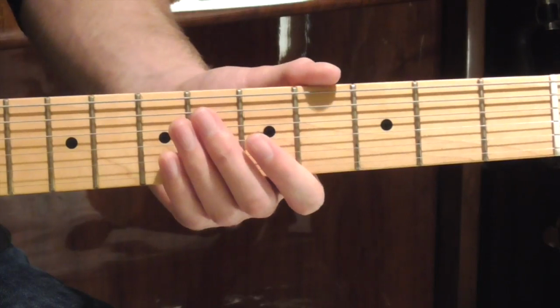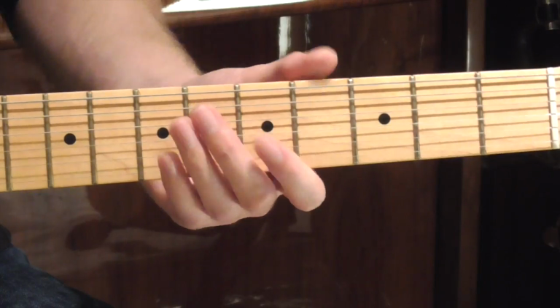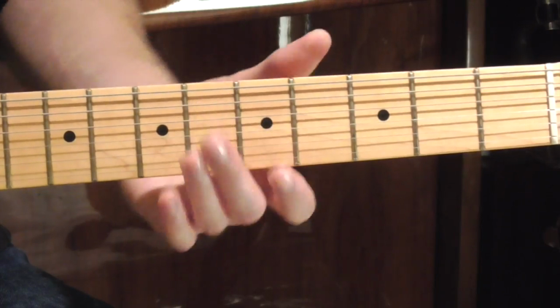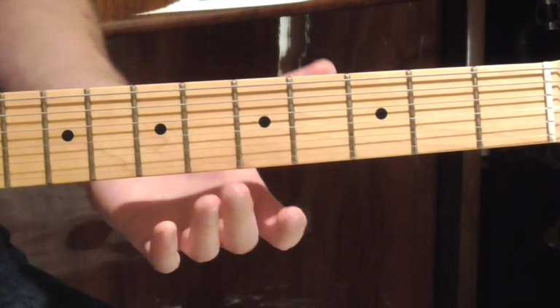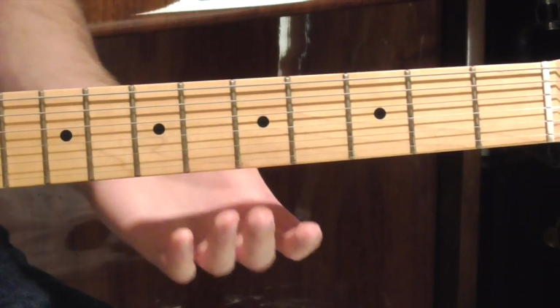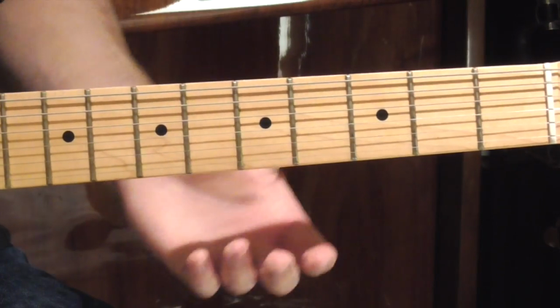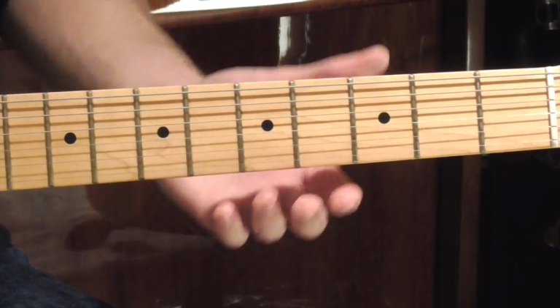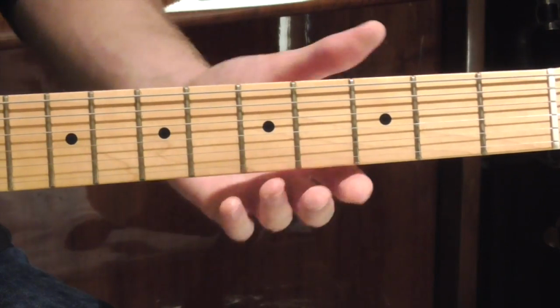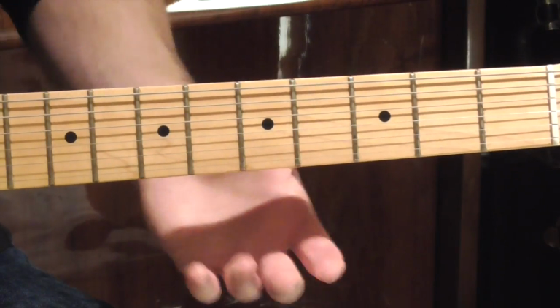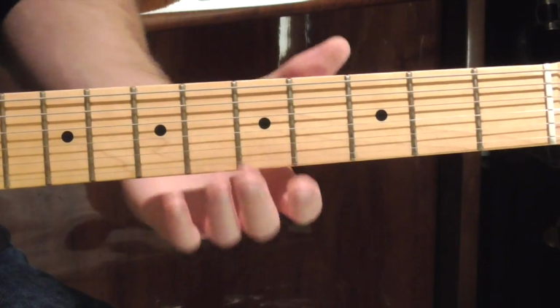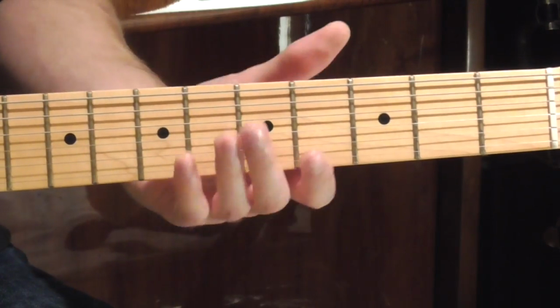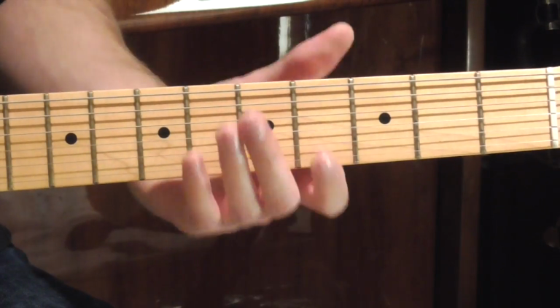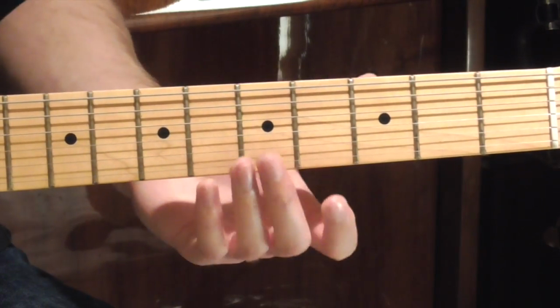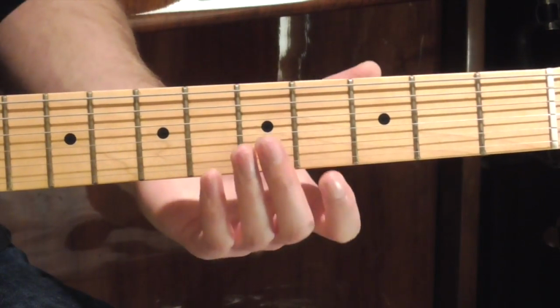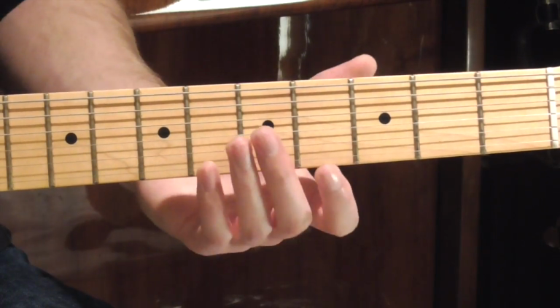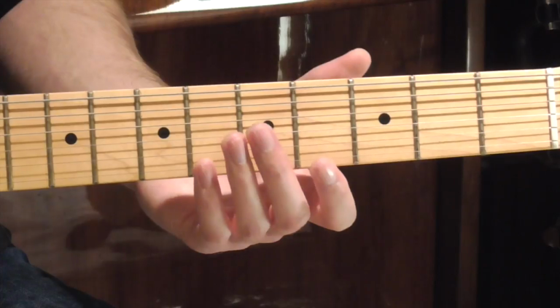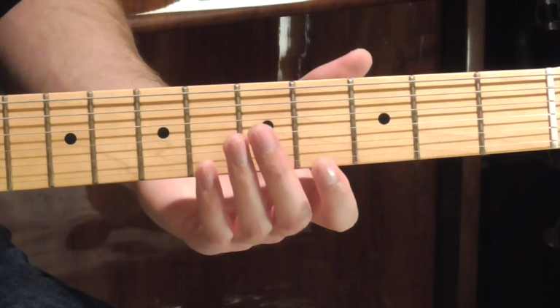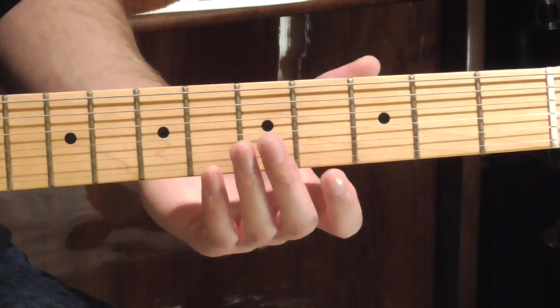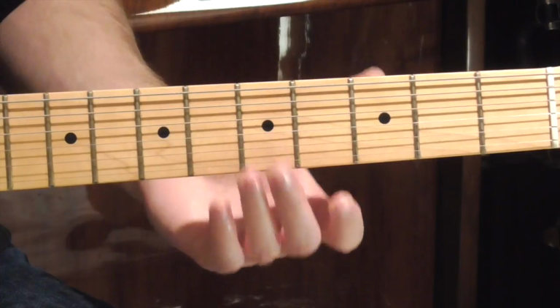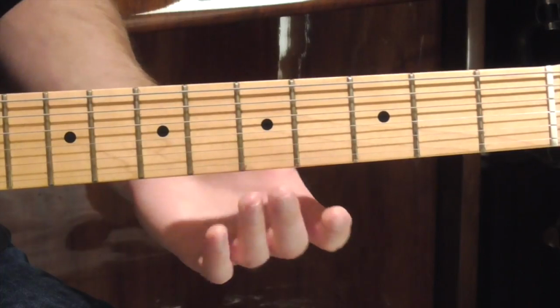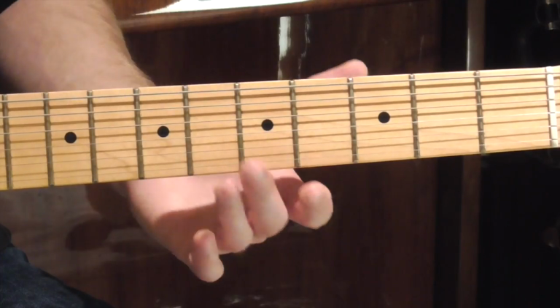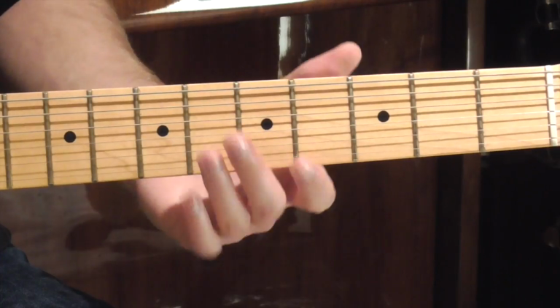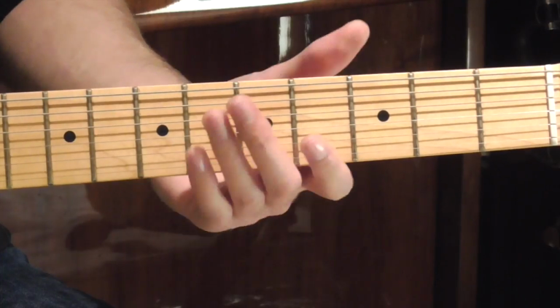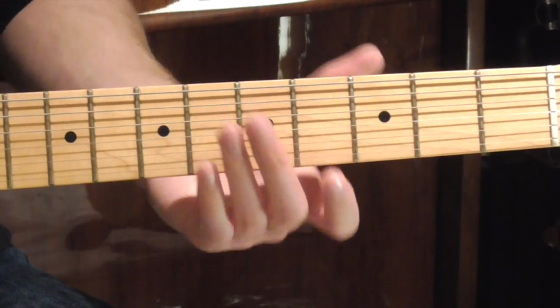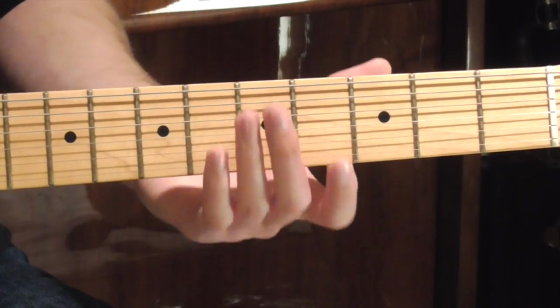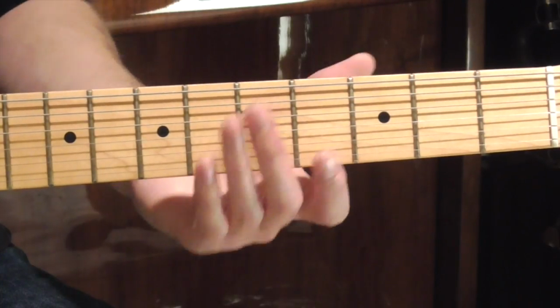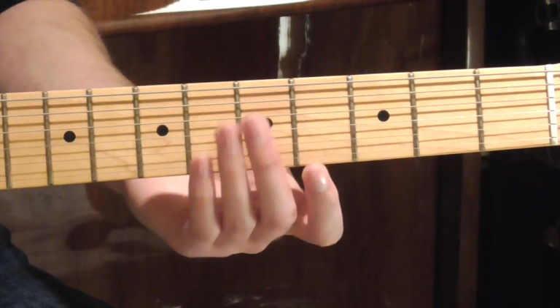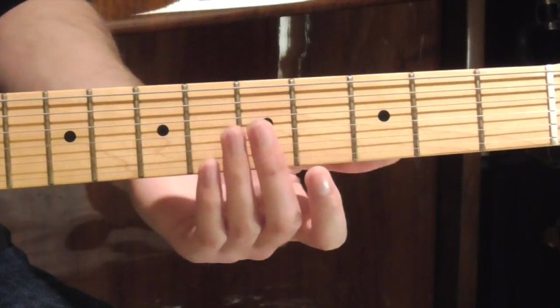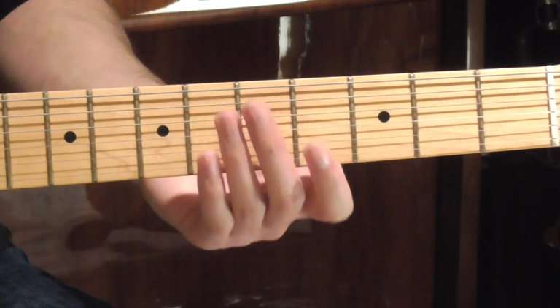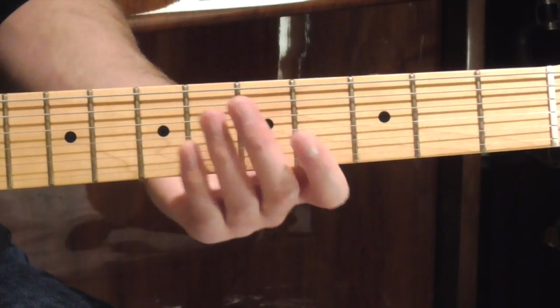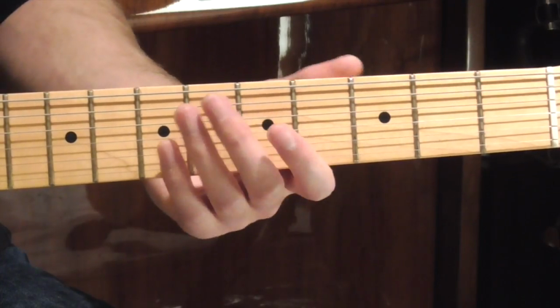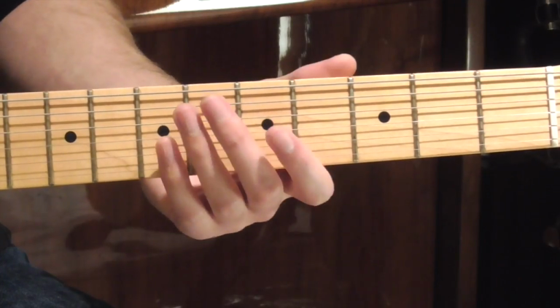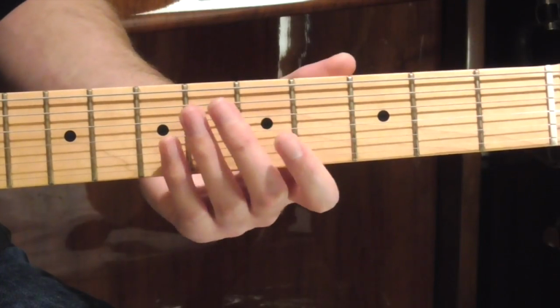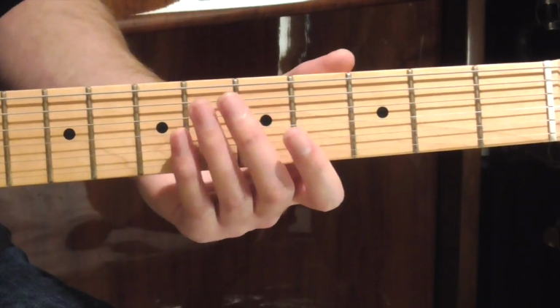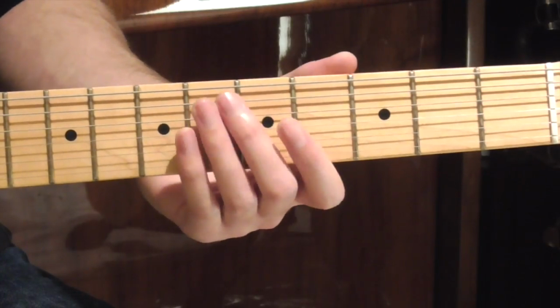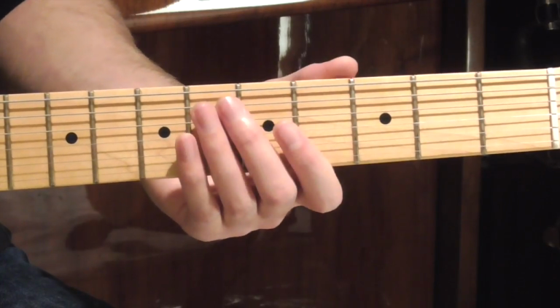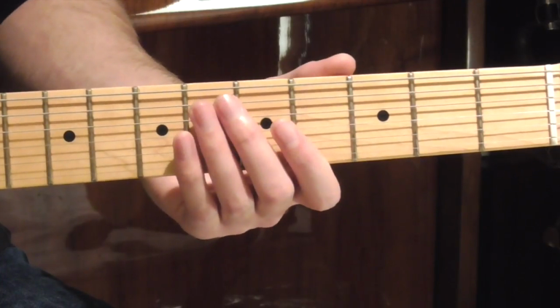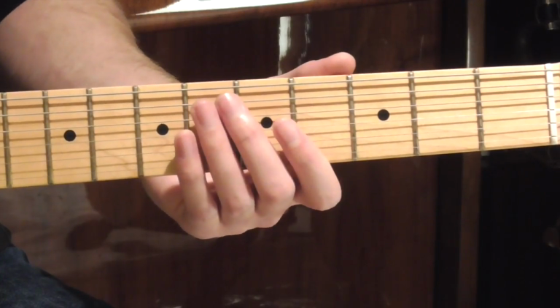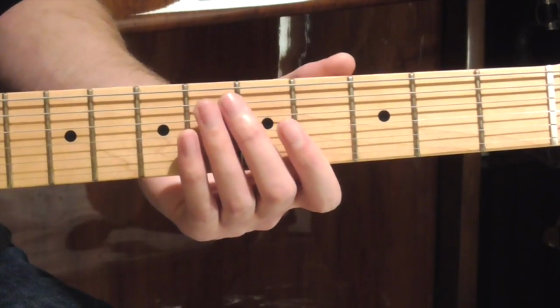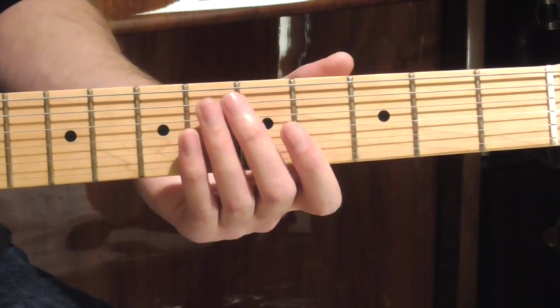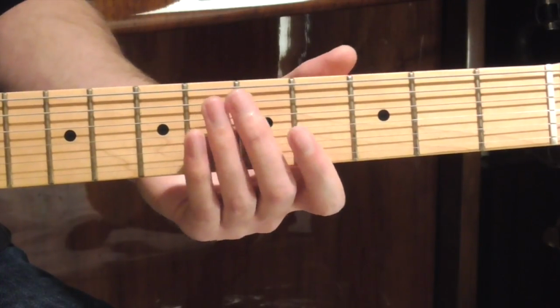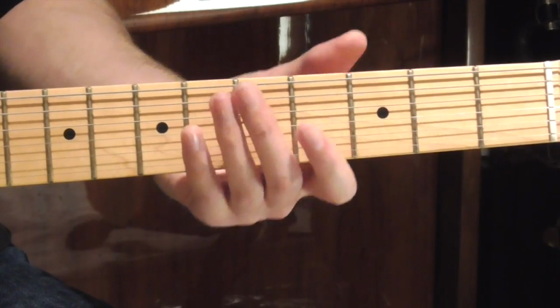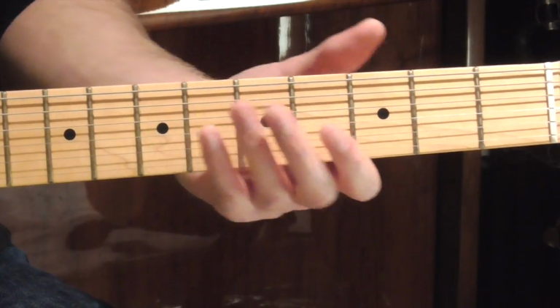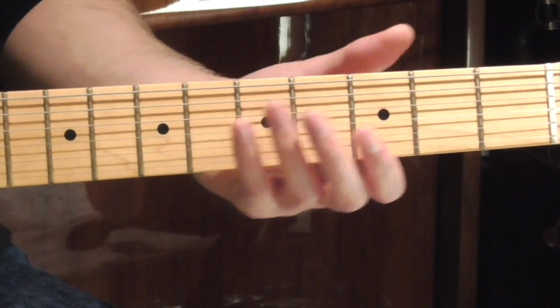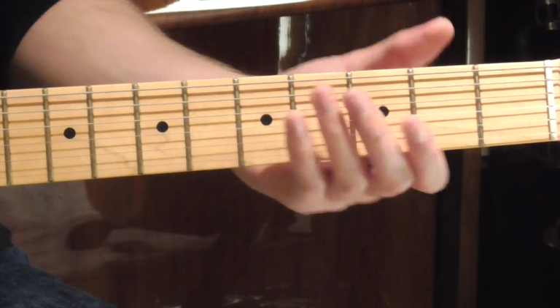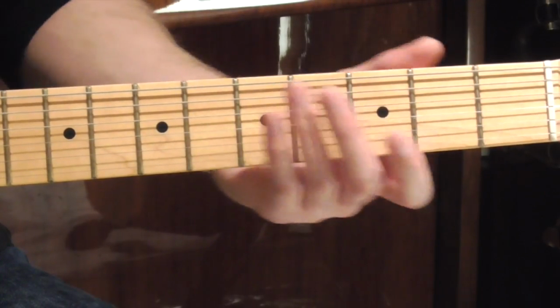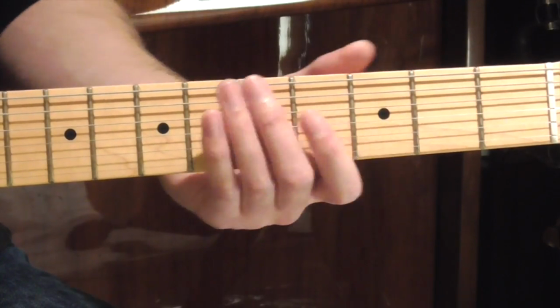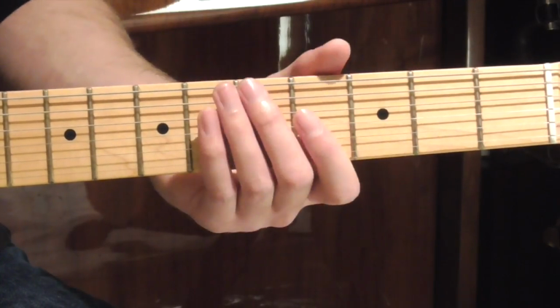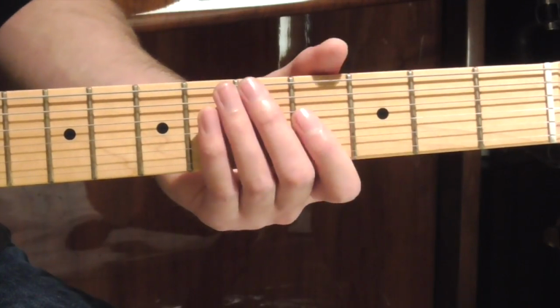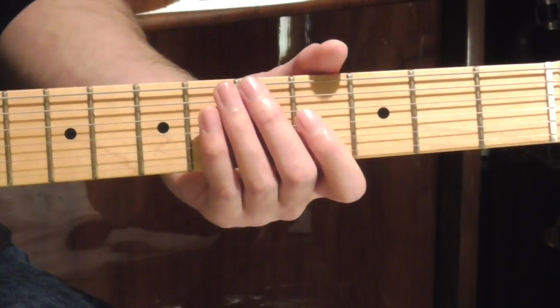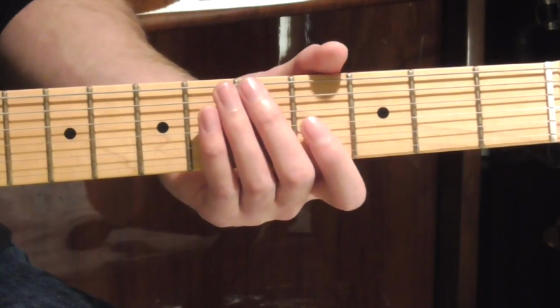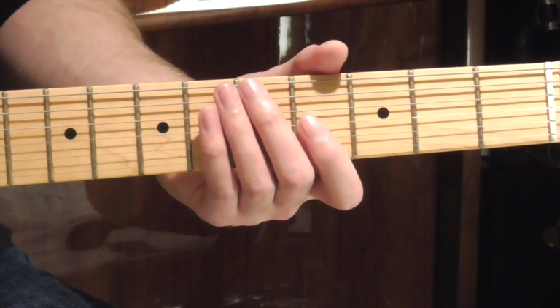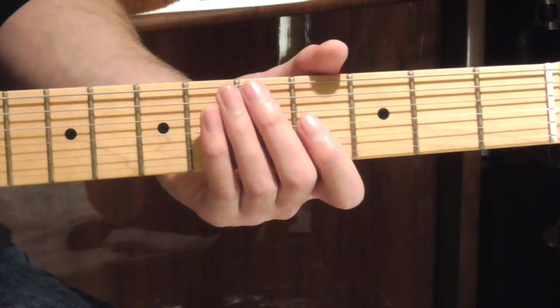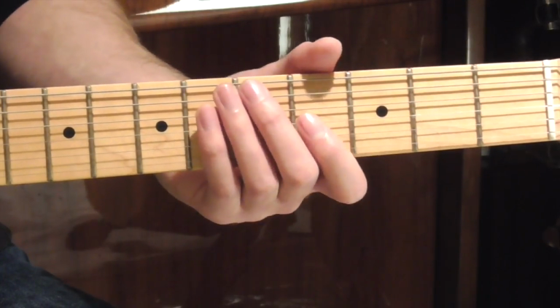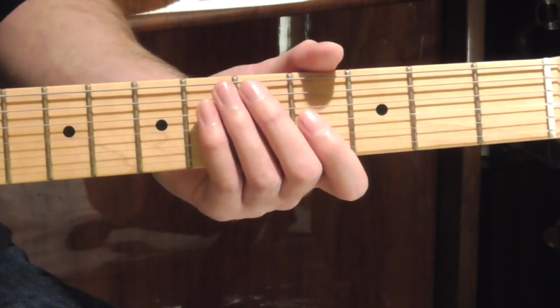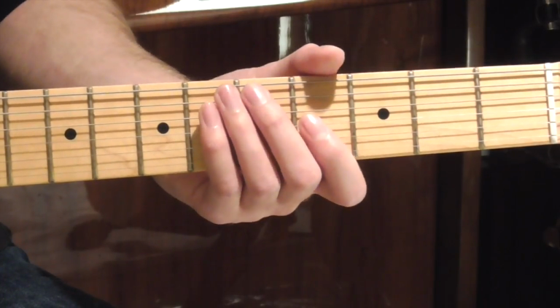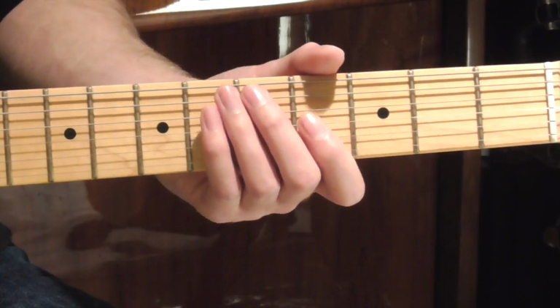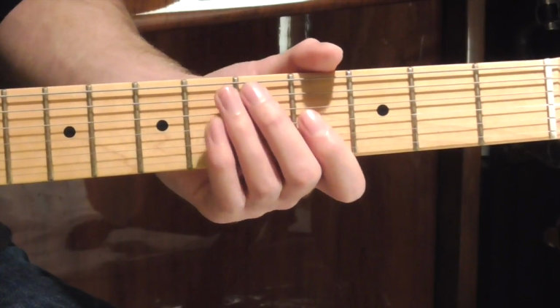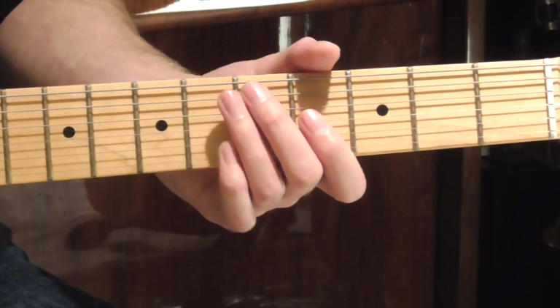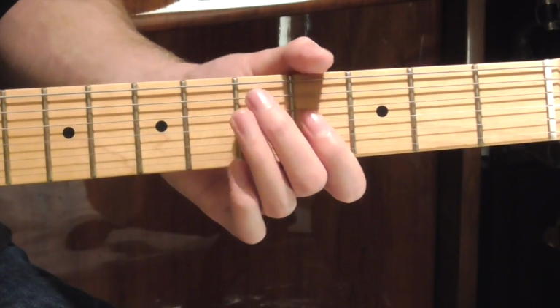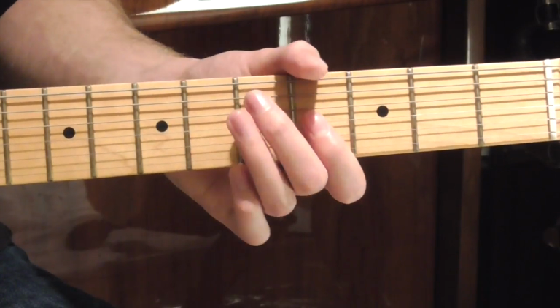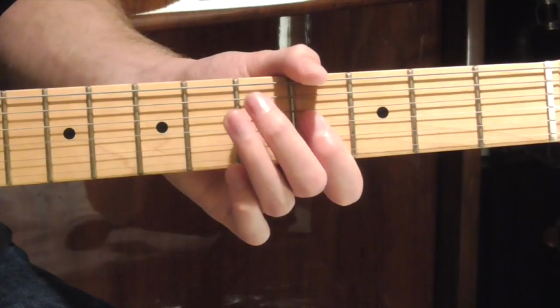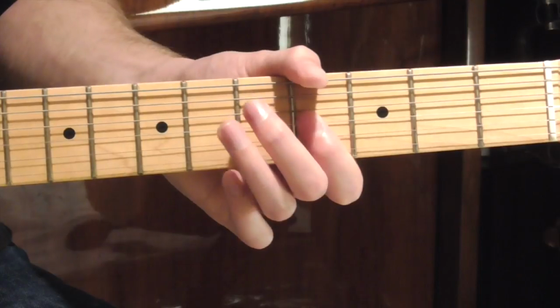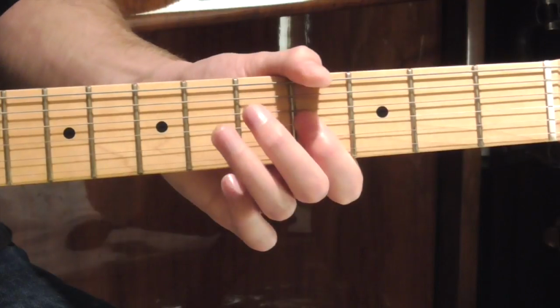So when we get to the third chorus, we're going to play a bit of lead guitar again, but this time we're going to have a bit of a solo on the end of it, and that goes like this.